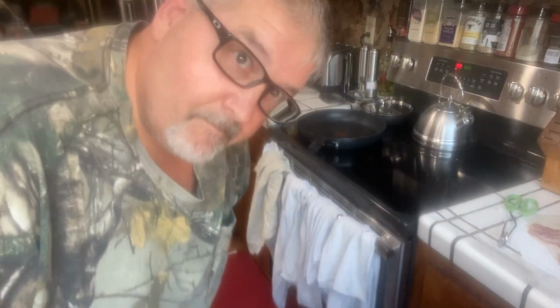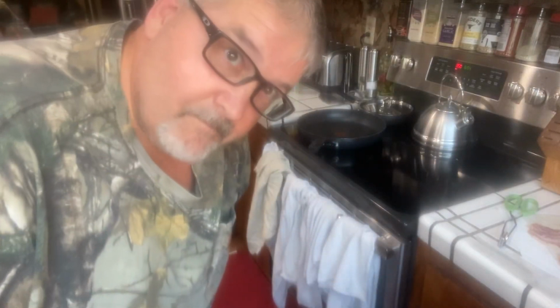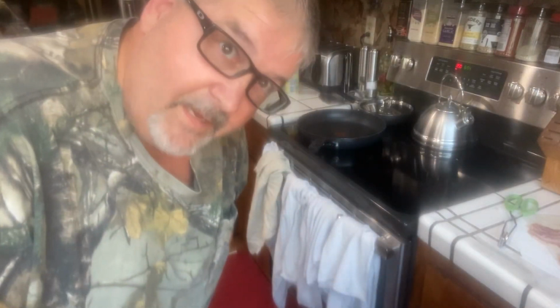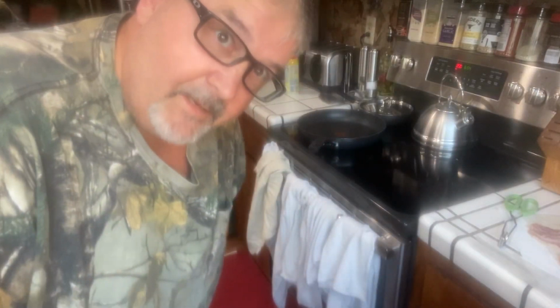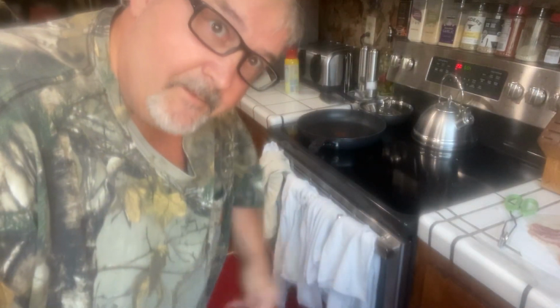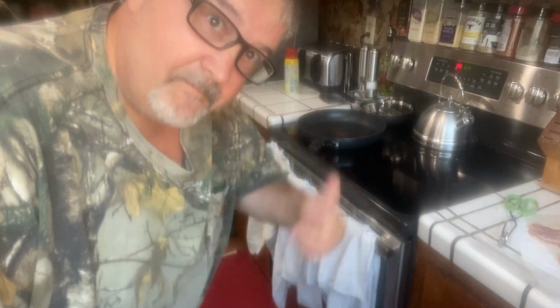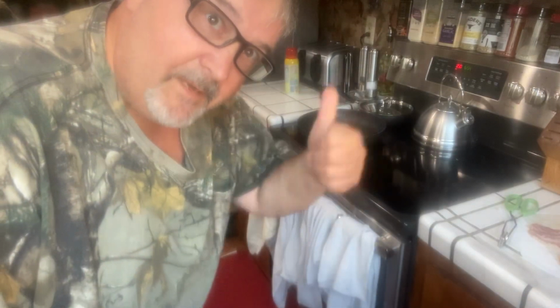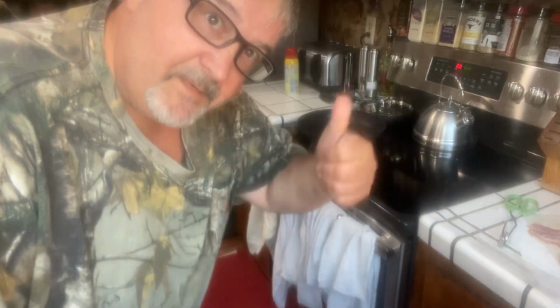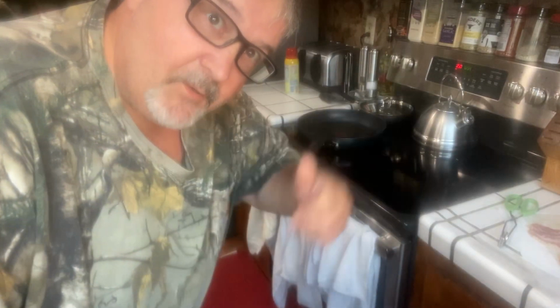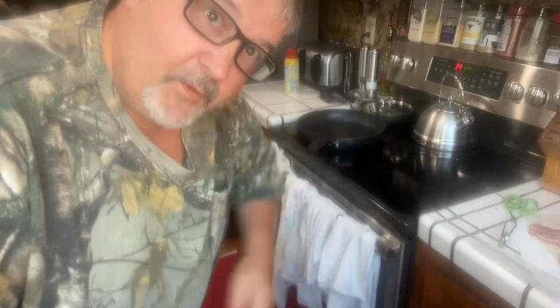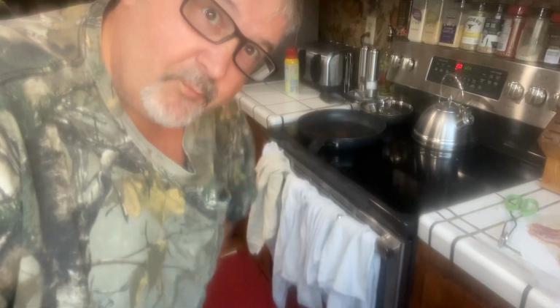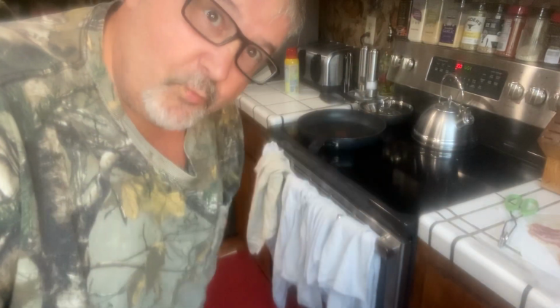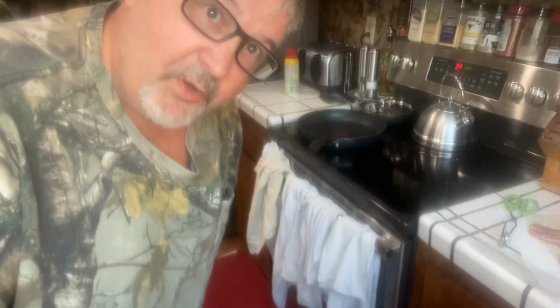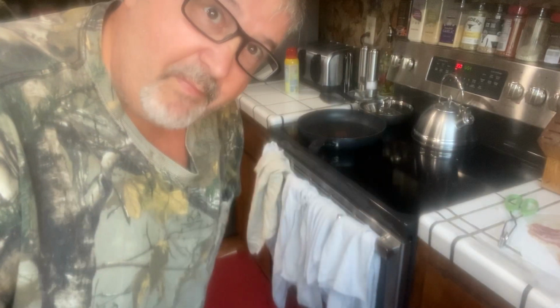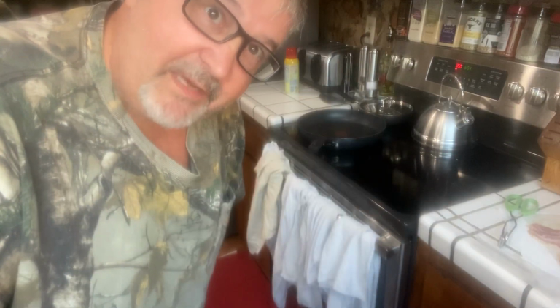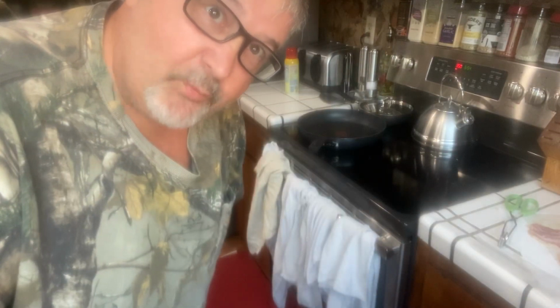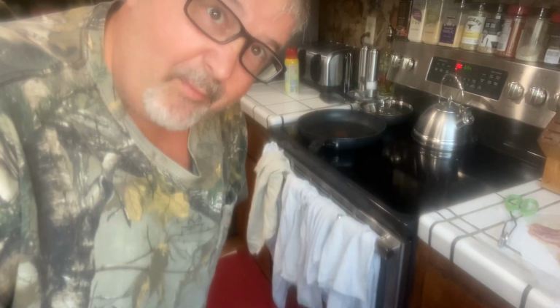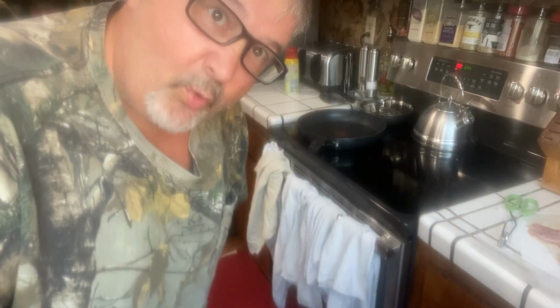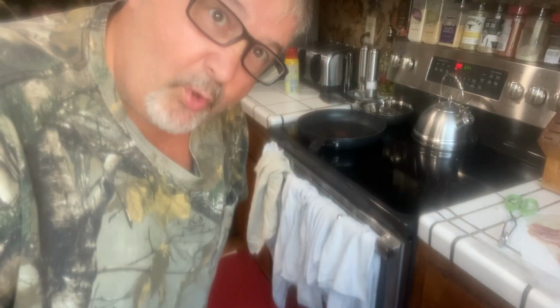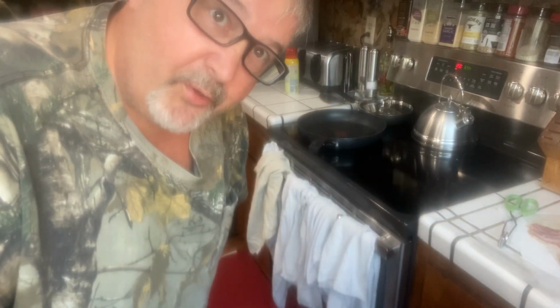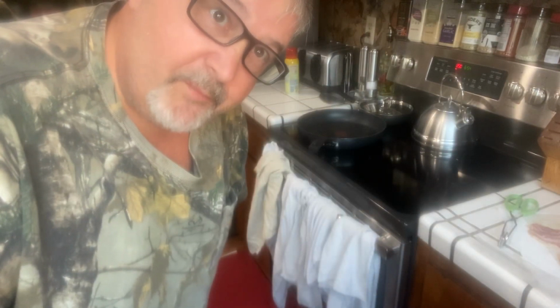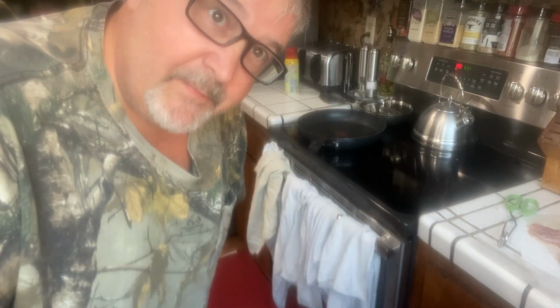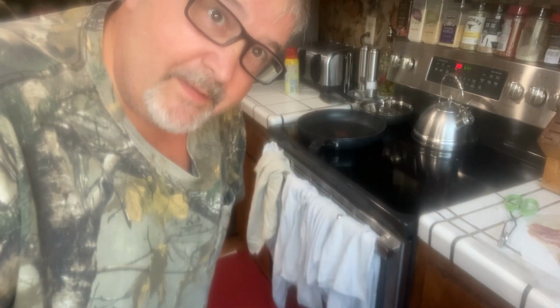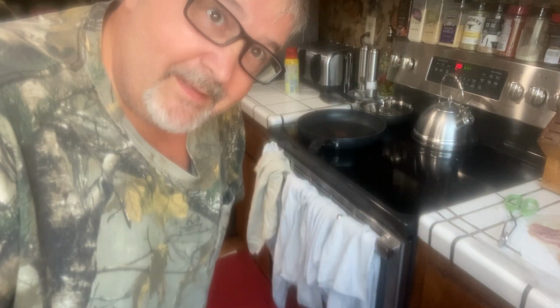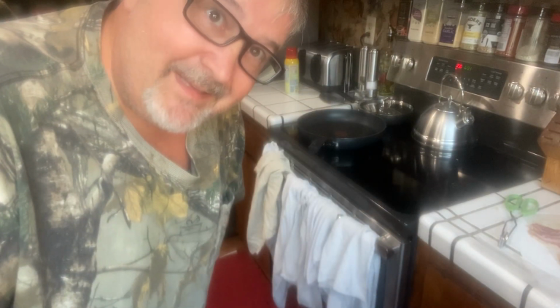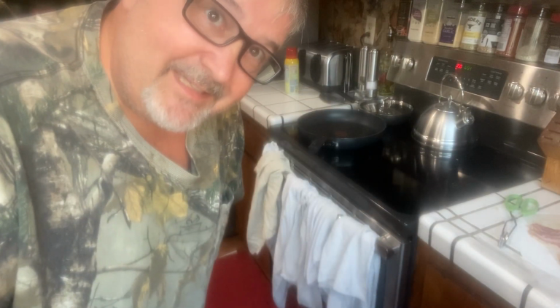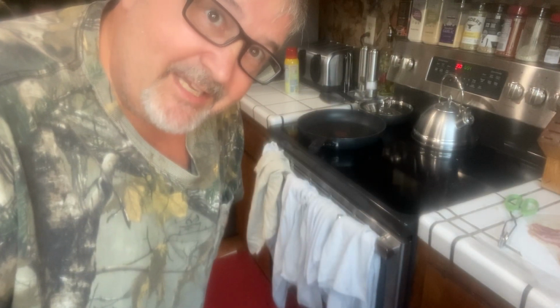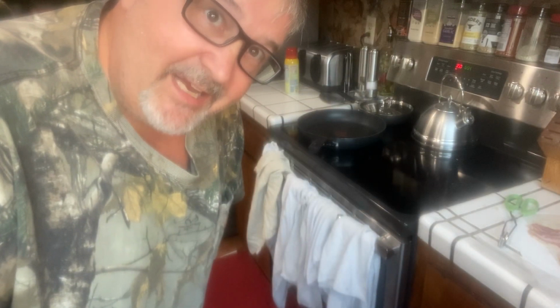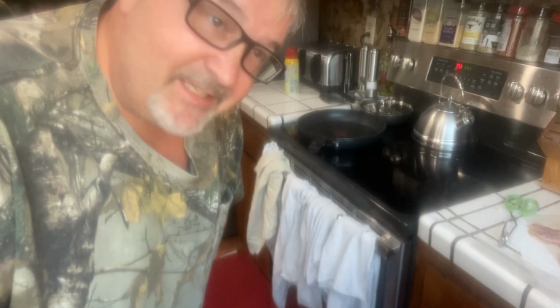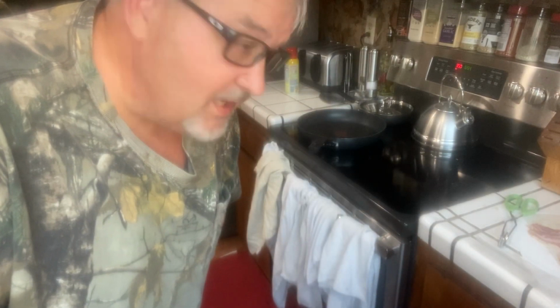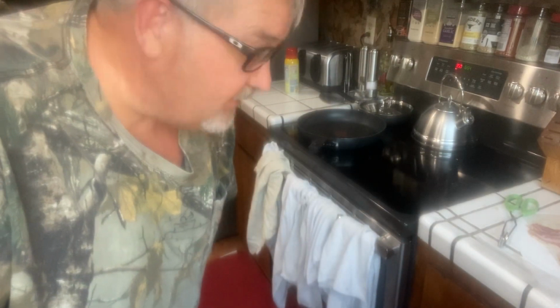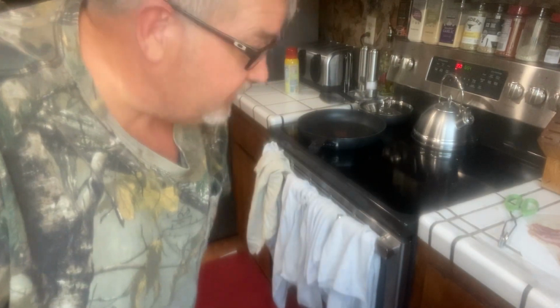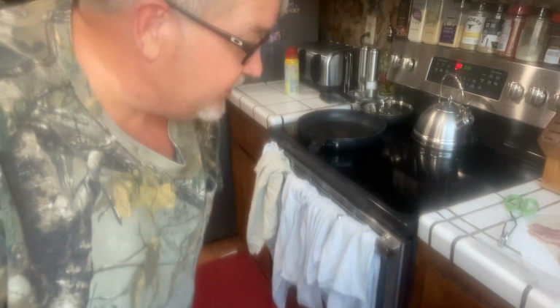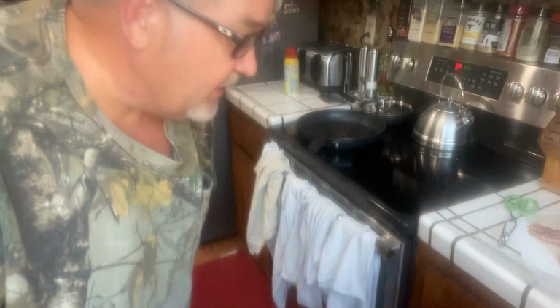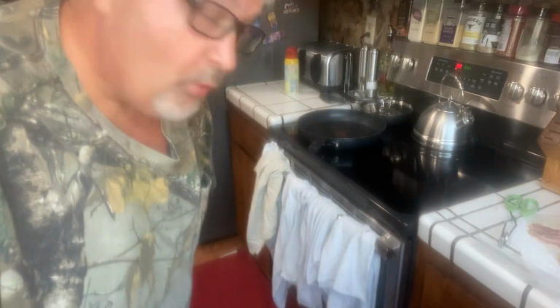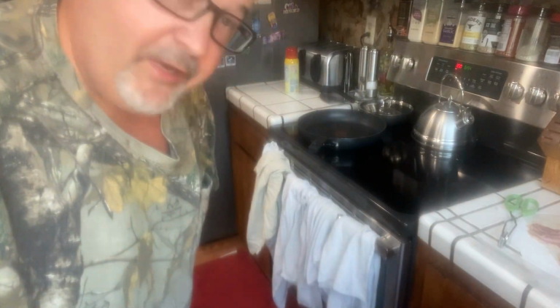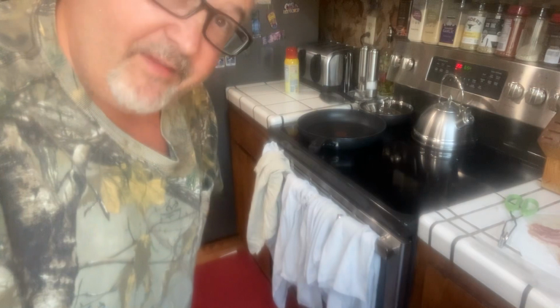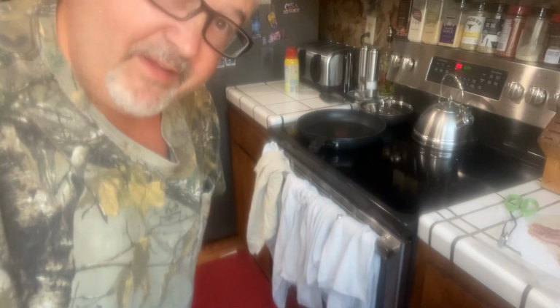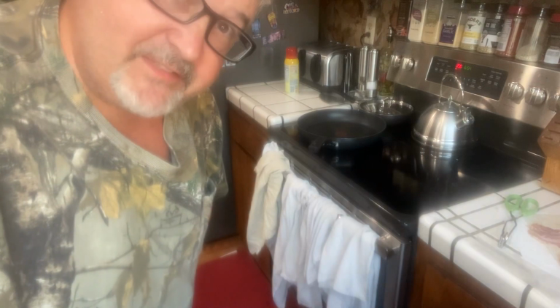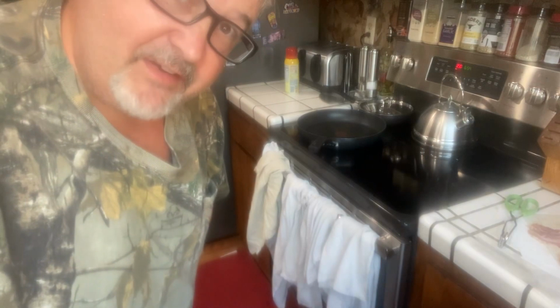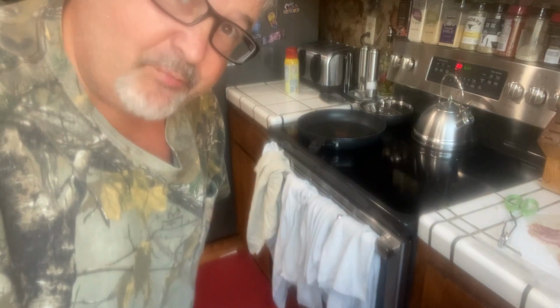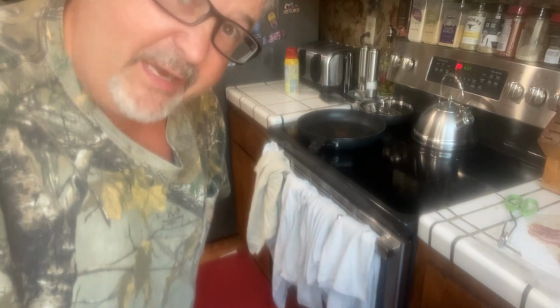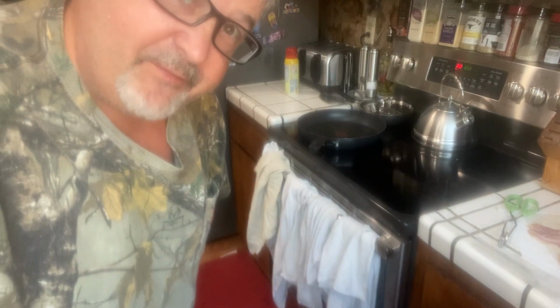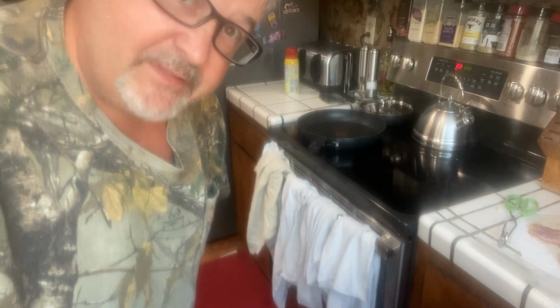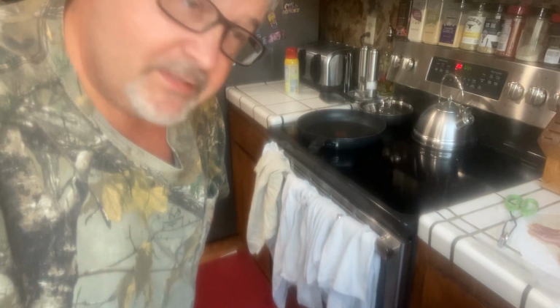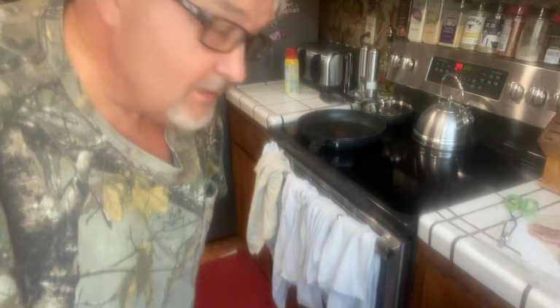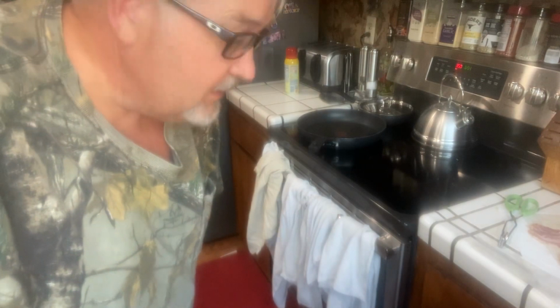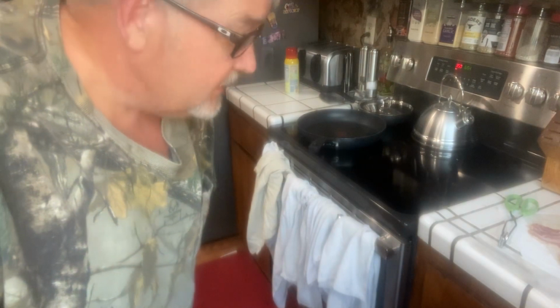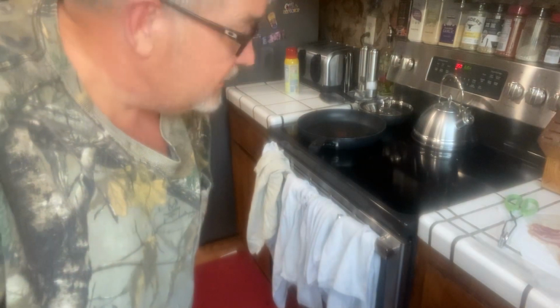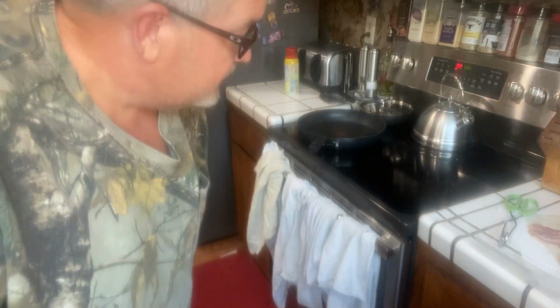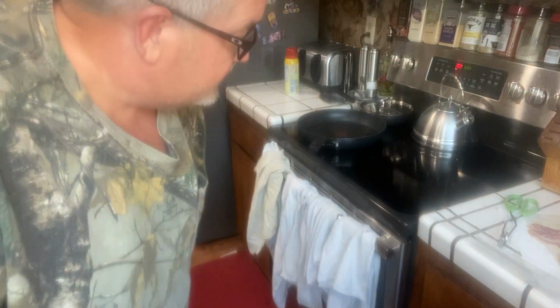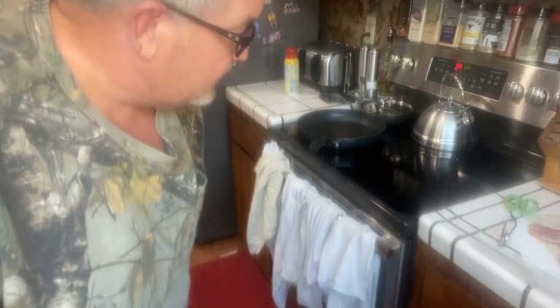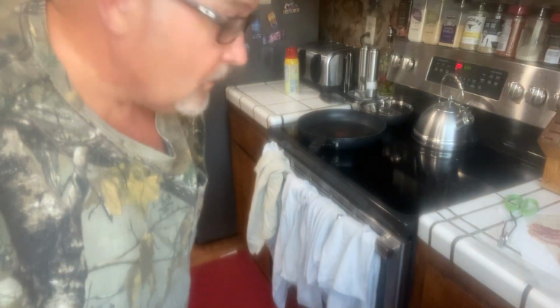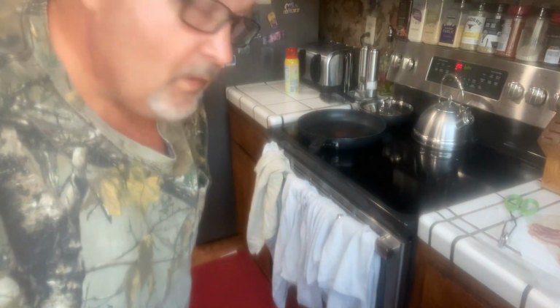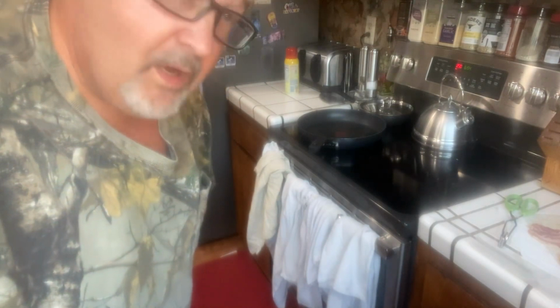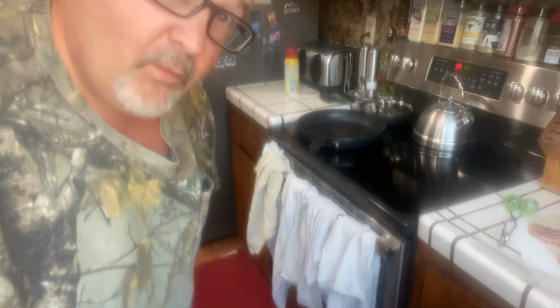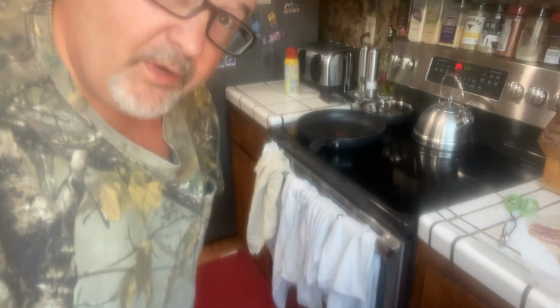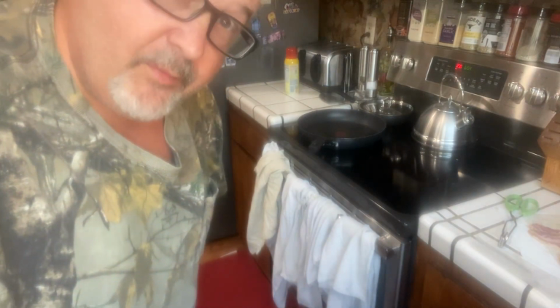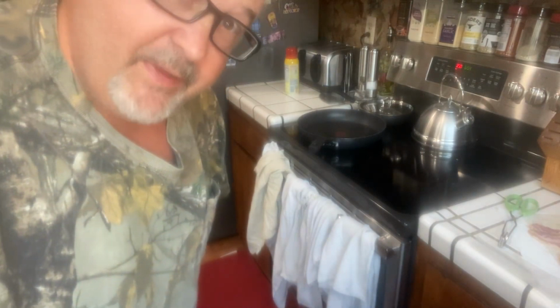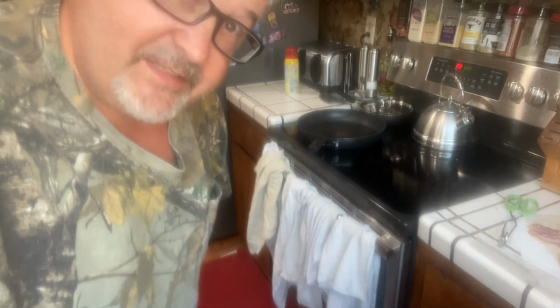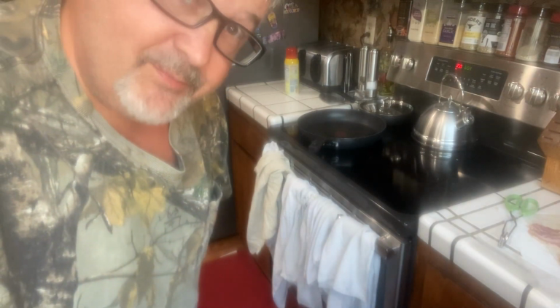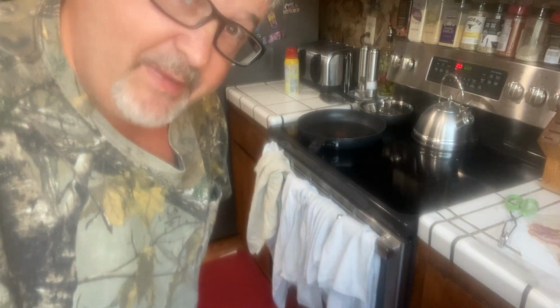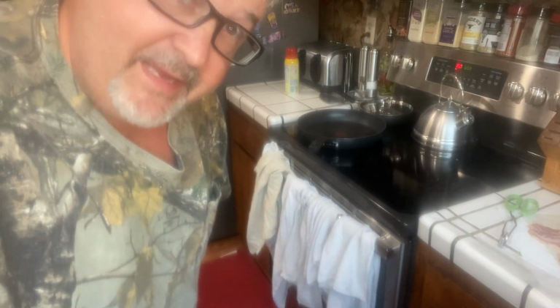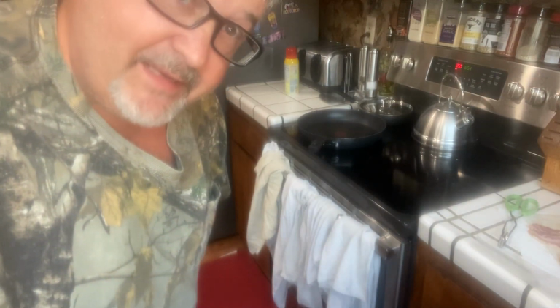Hey, how you doing? Welcome back to Weber World. Tonight, after dinner, we're going to actually have breakfast, so we're going to make some bacon.